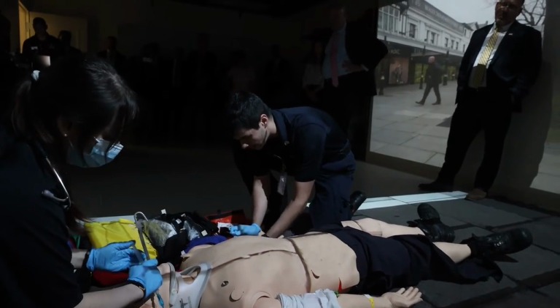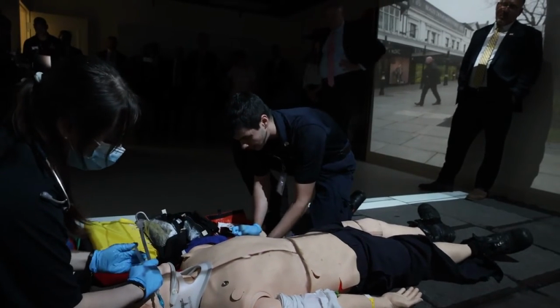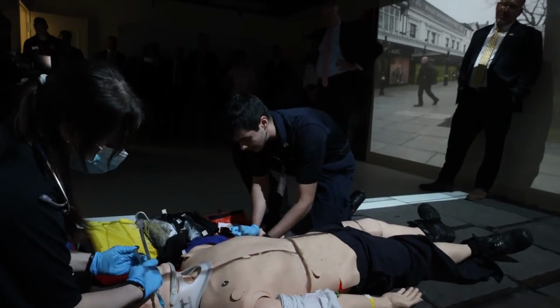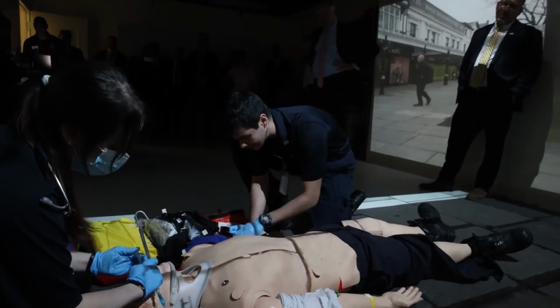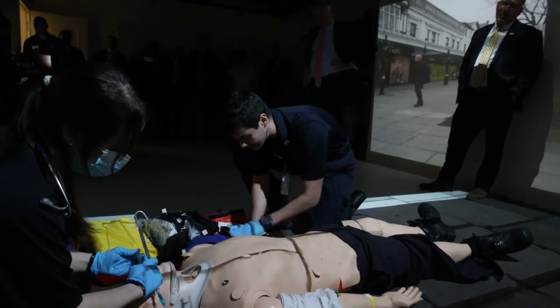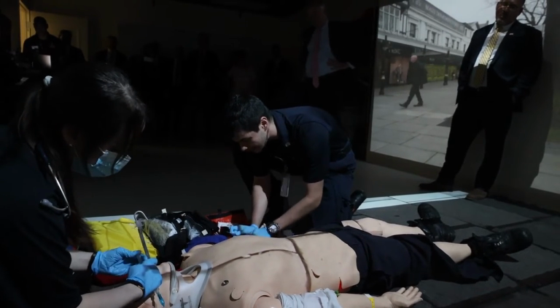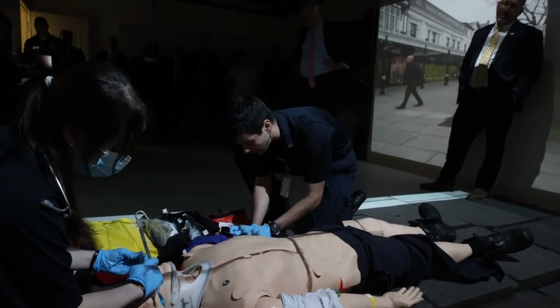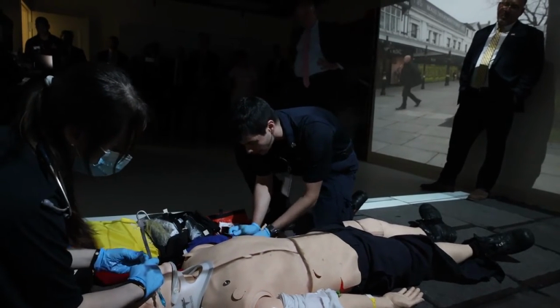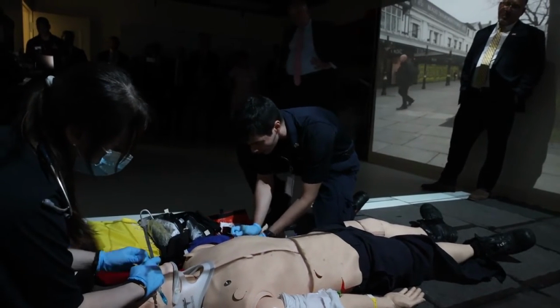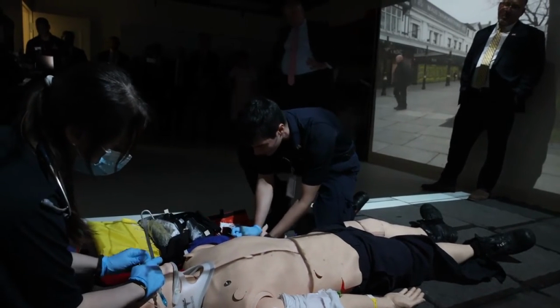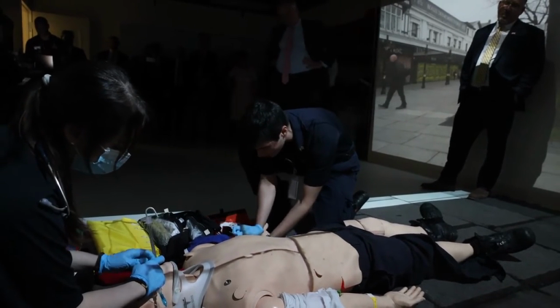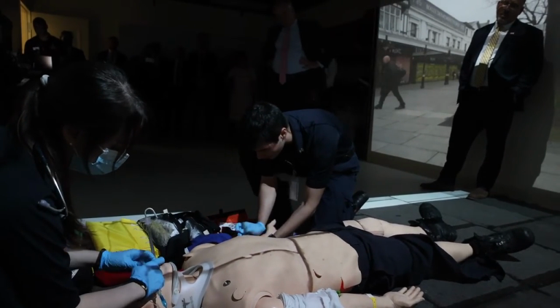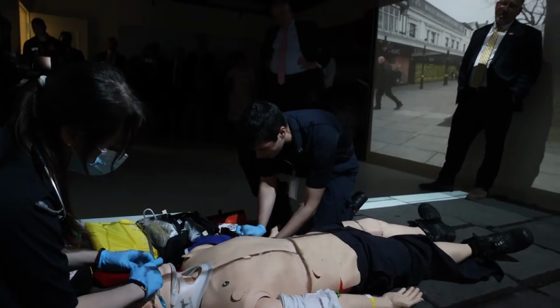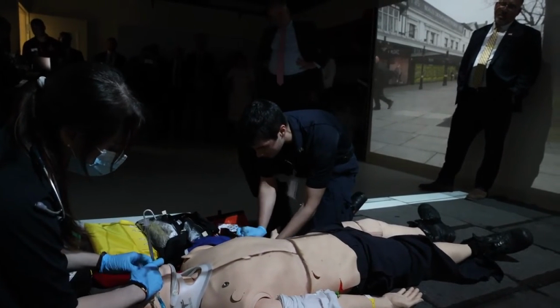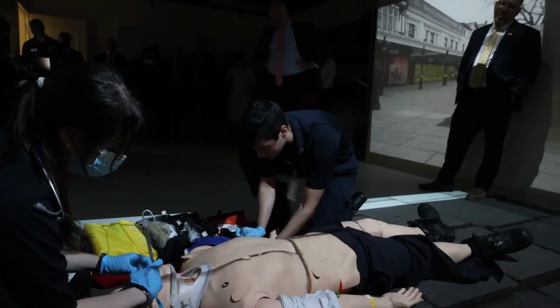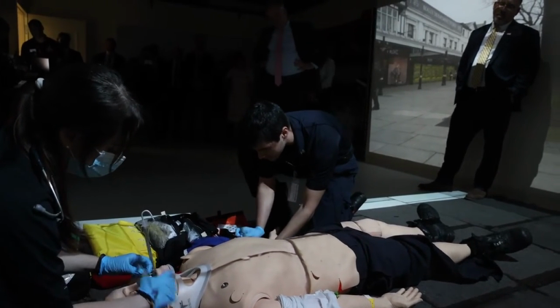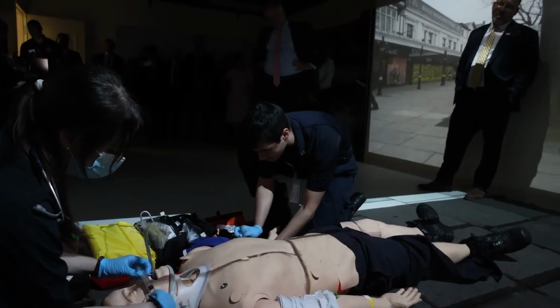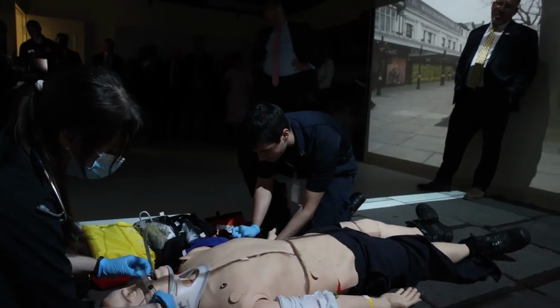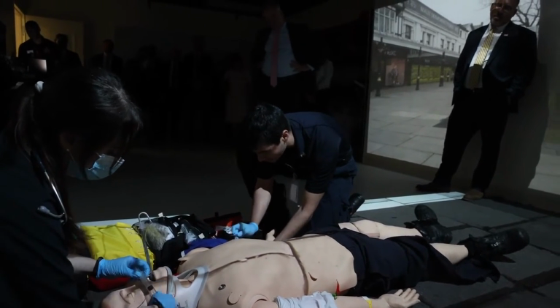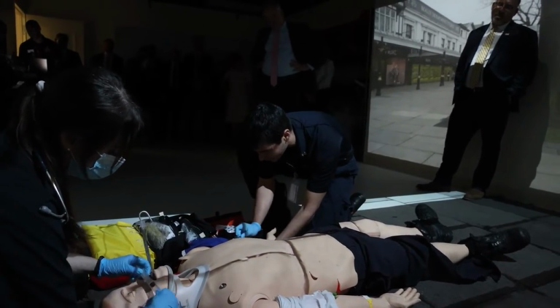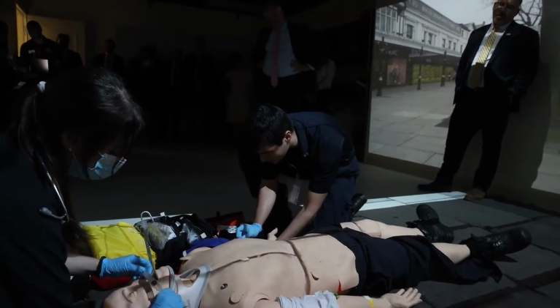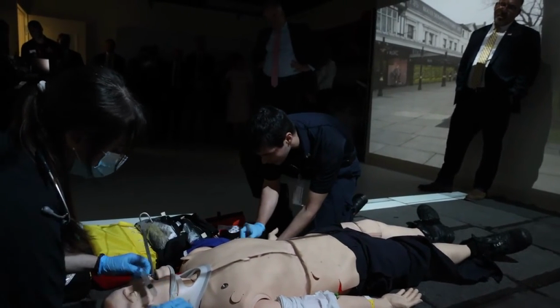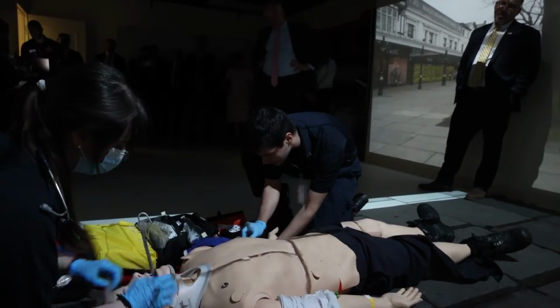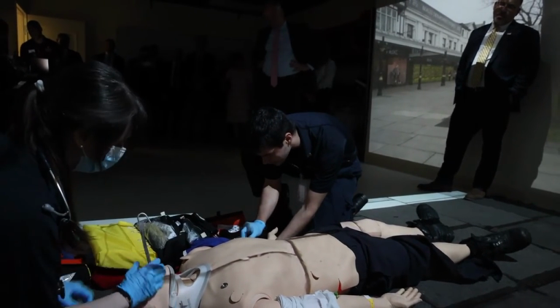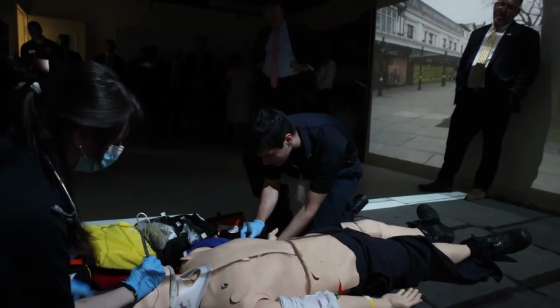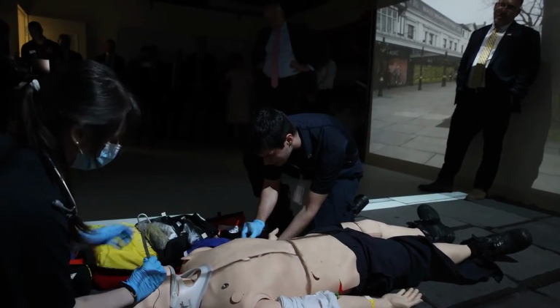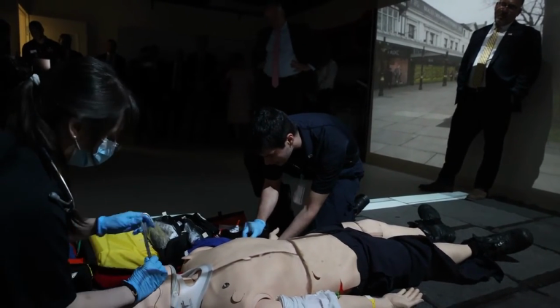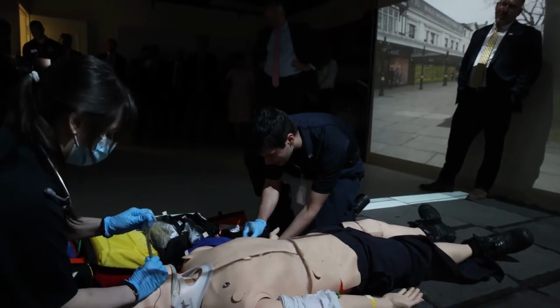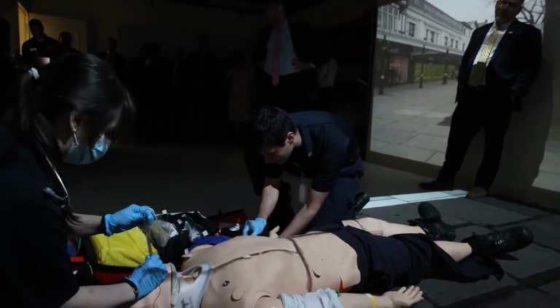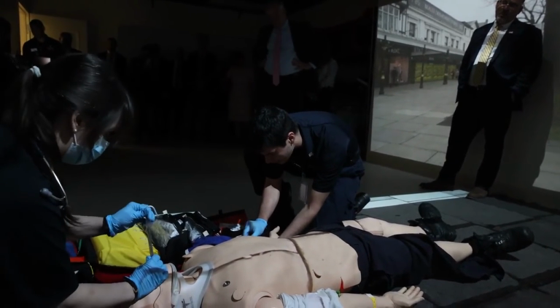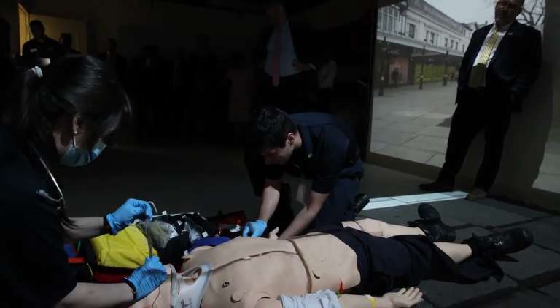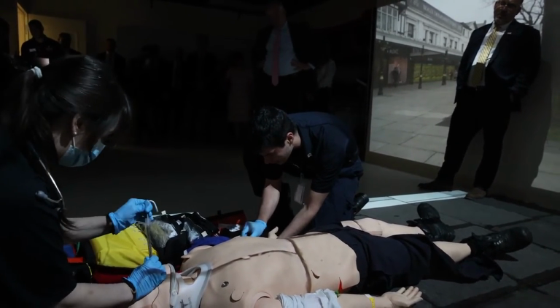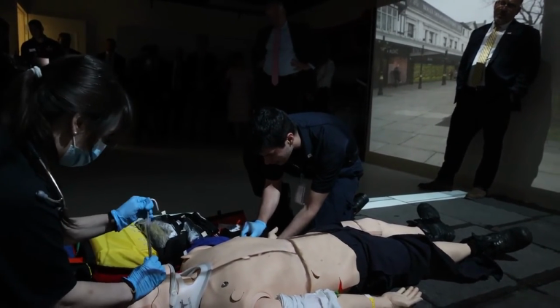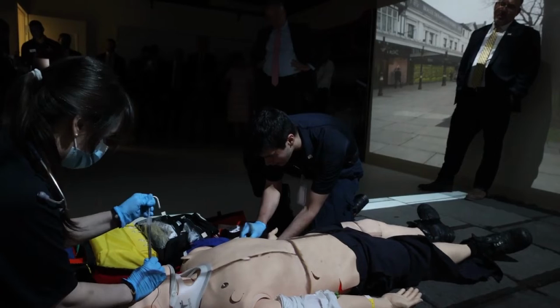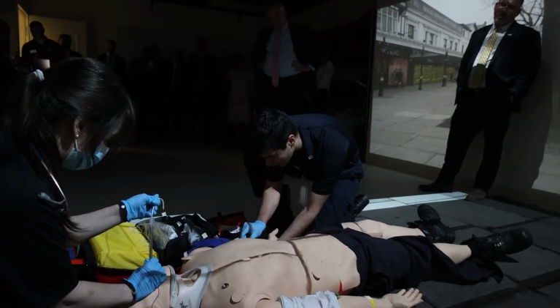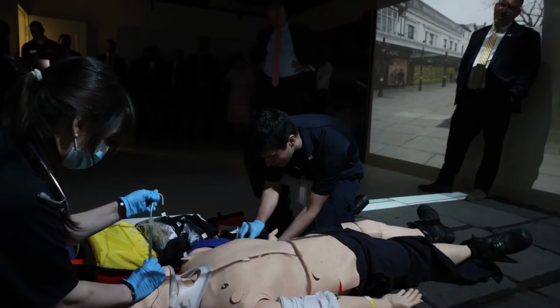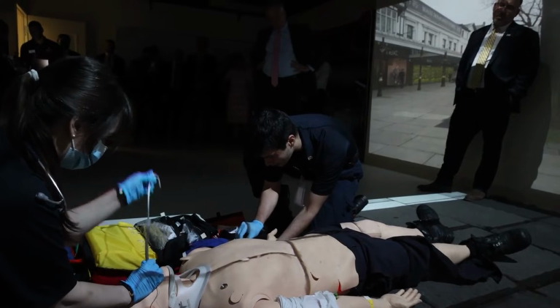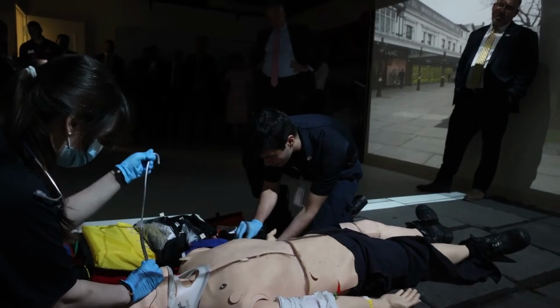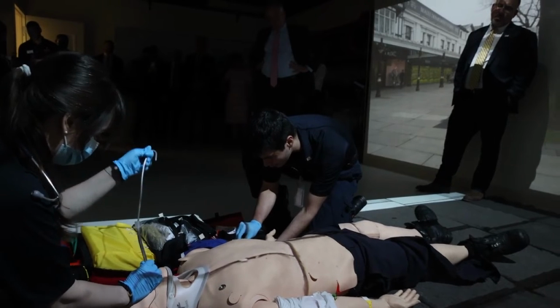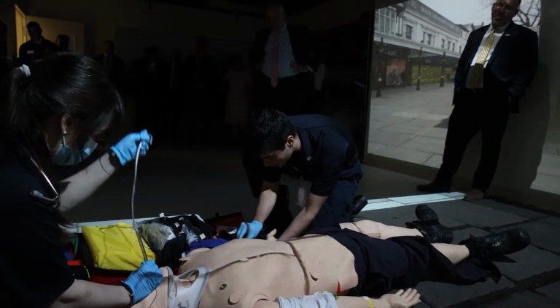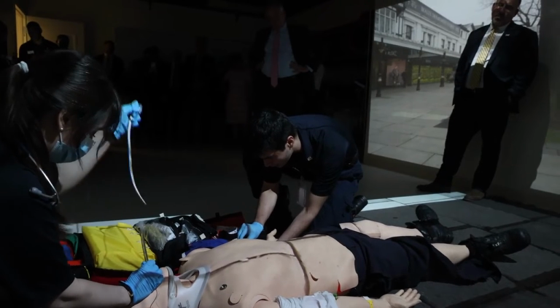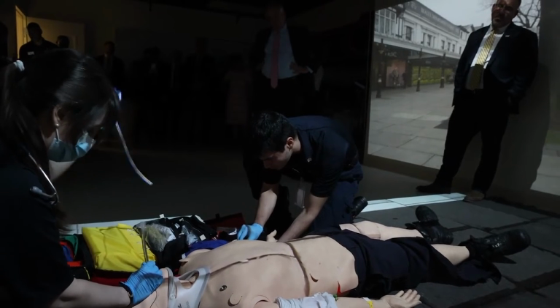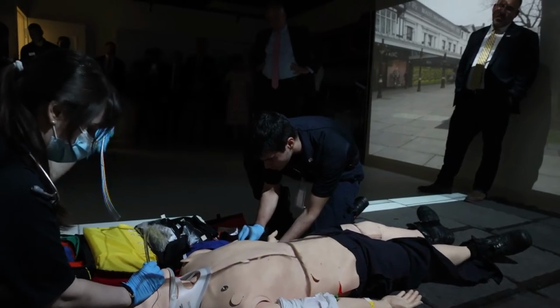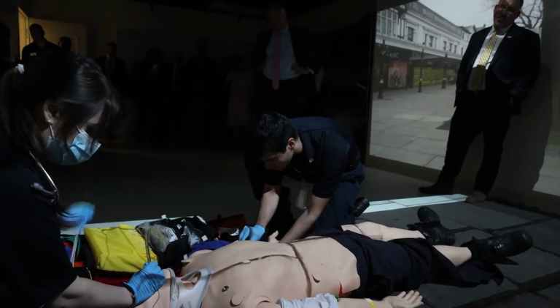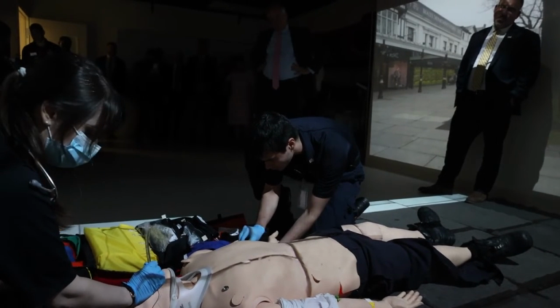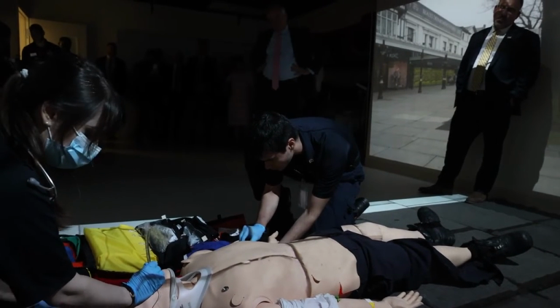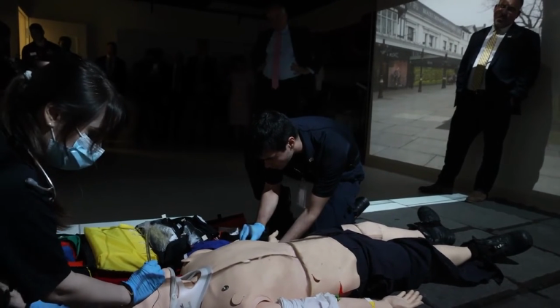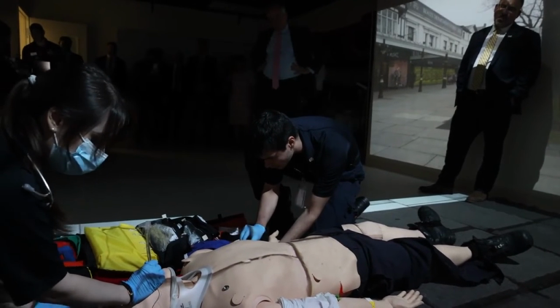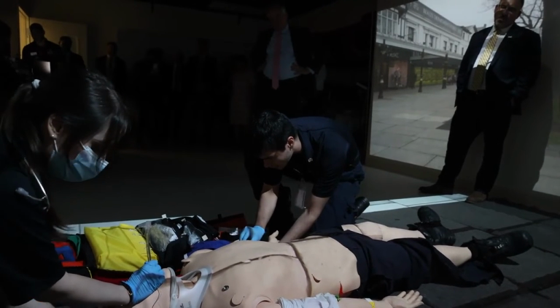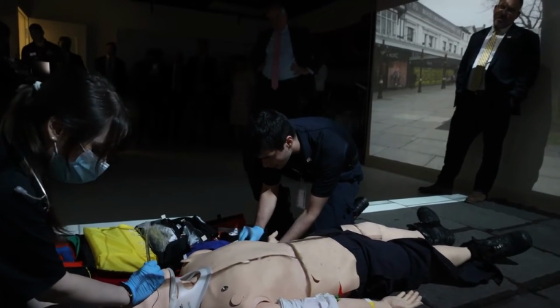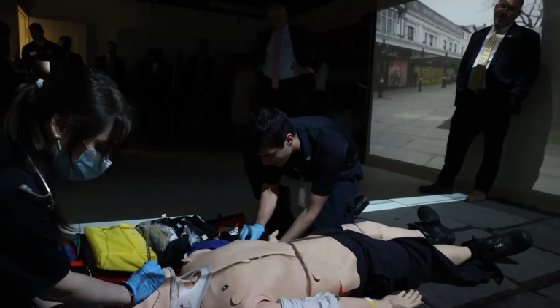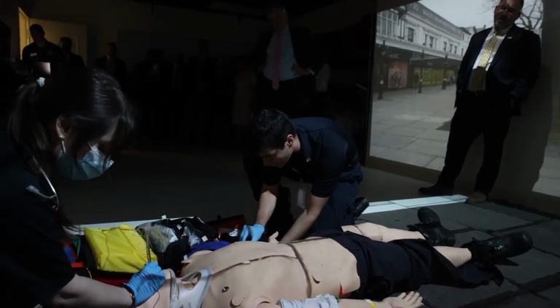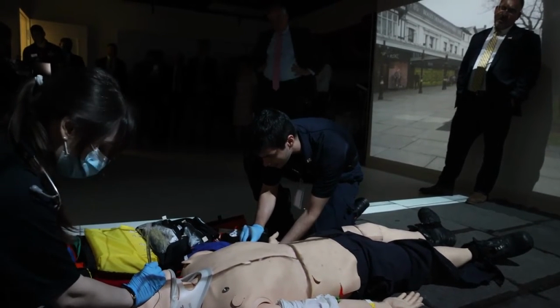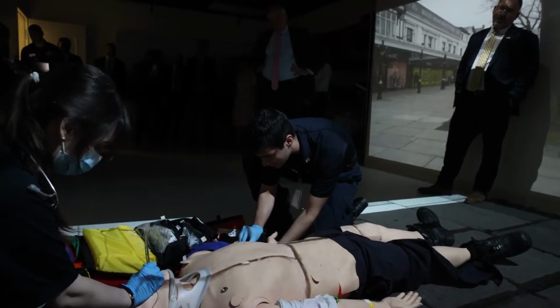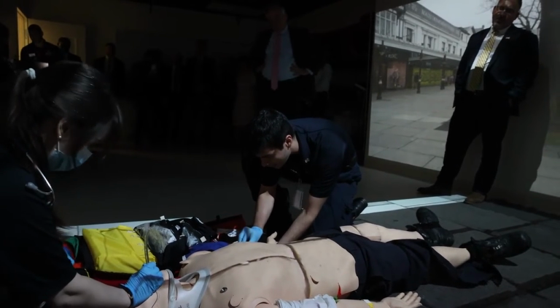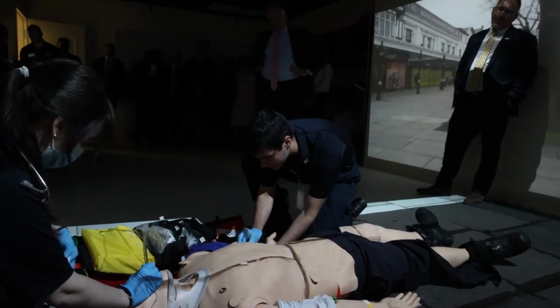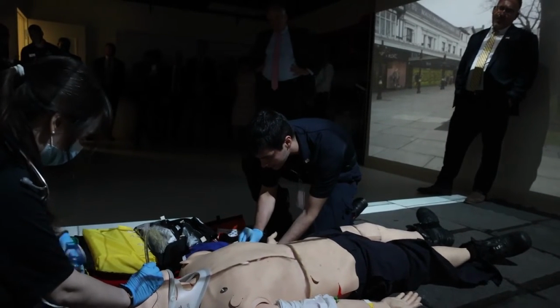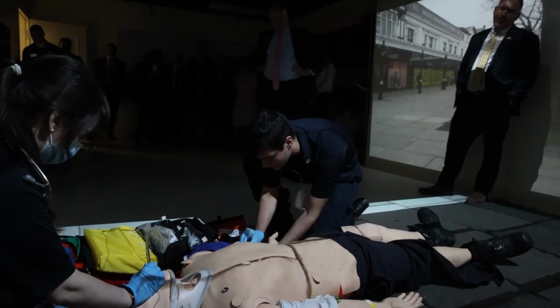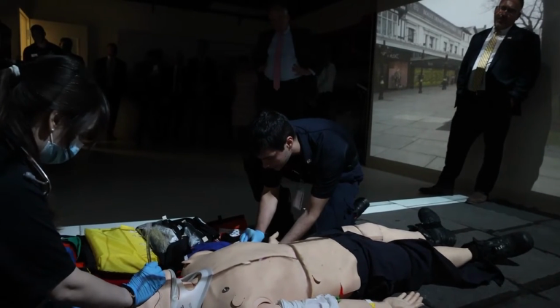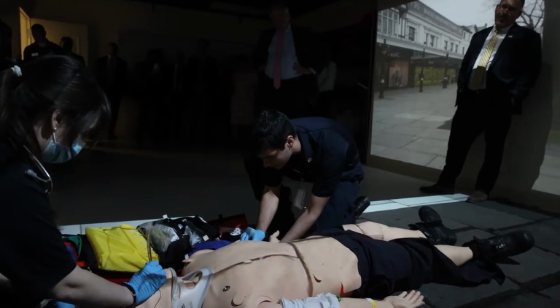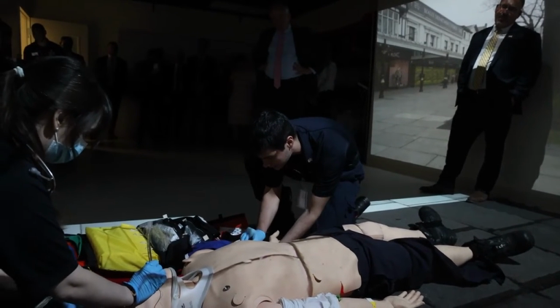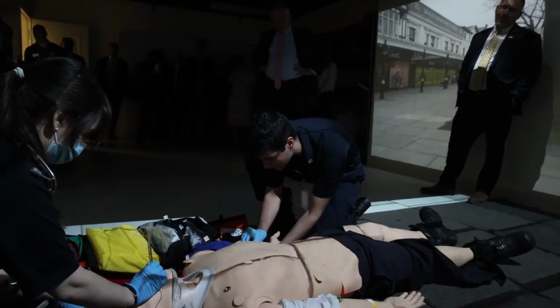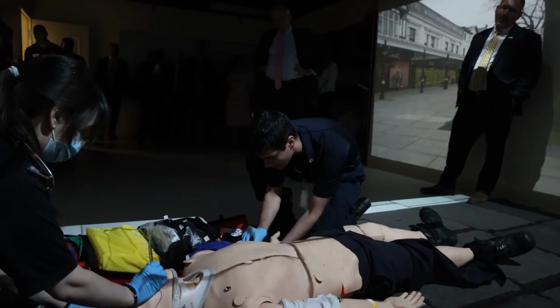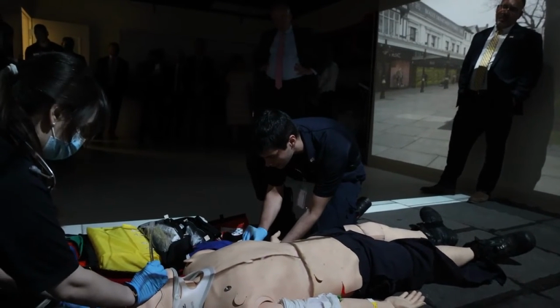I'm going to clean the area. I'm going to check for my site. I'm going to do my puncture. IV access has been obtained.